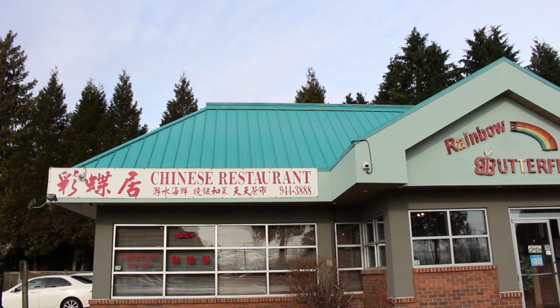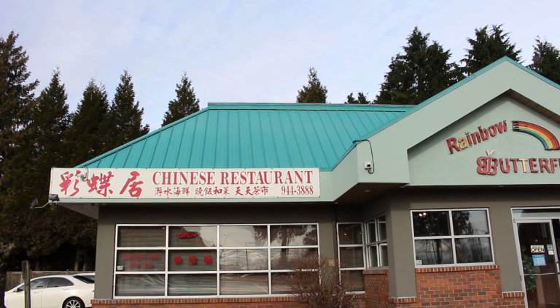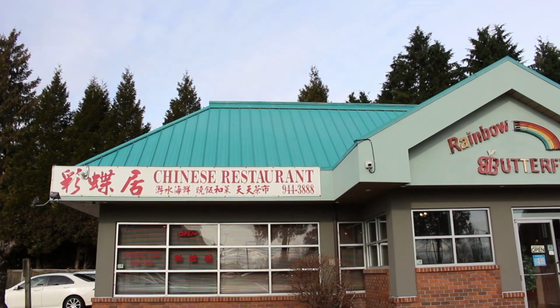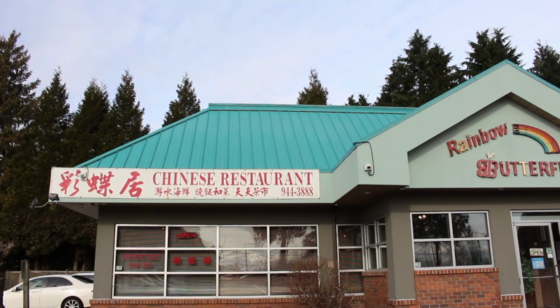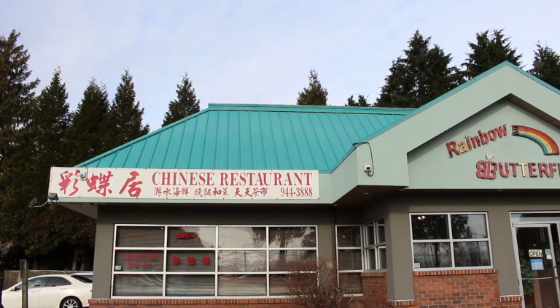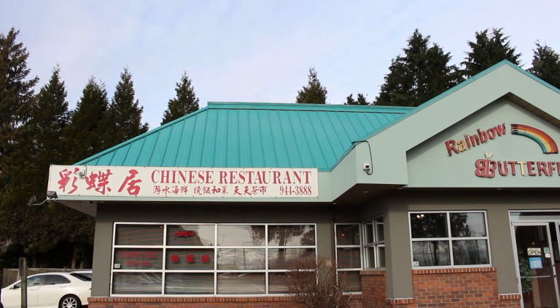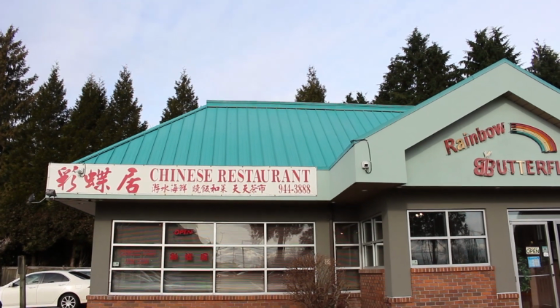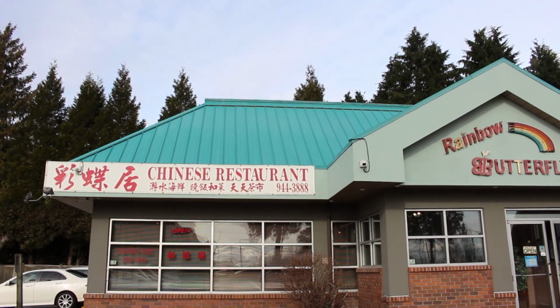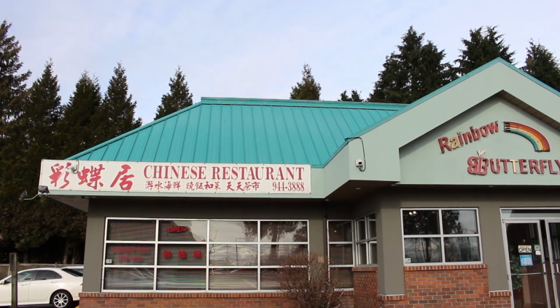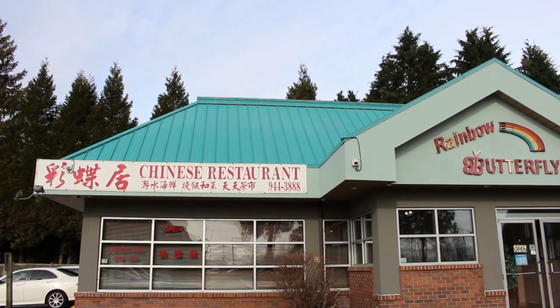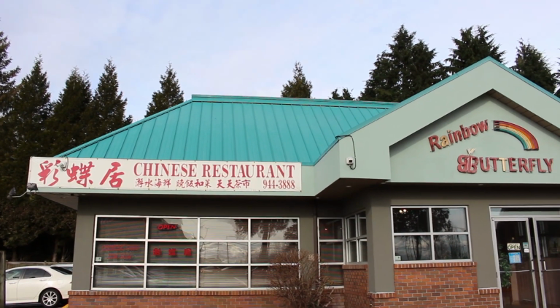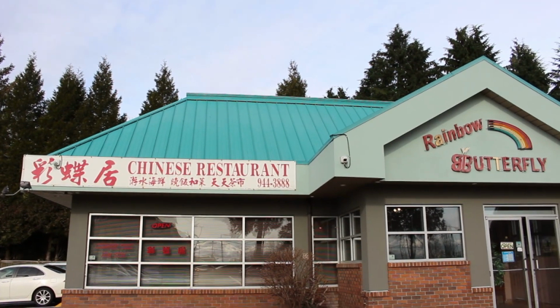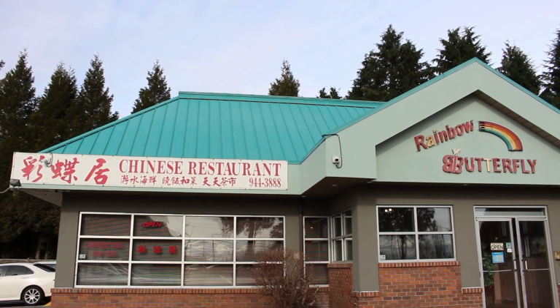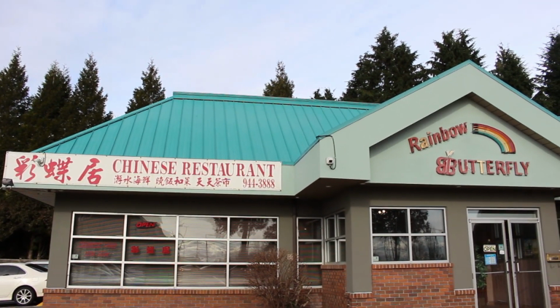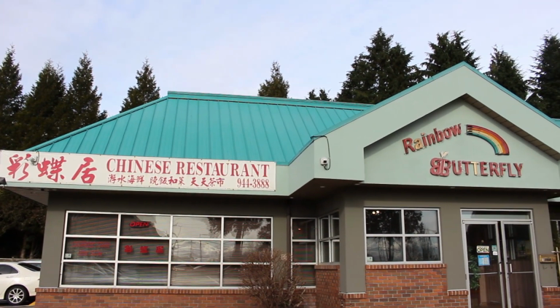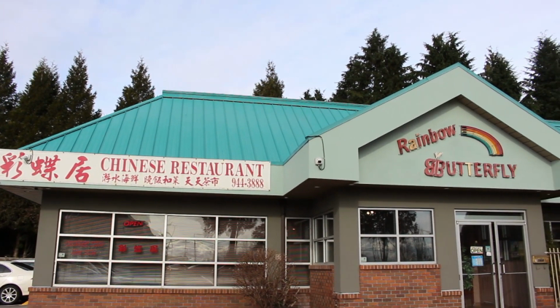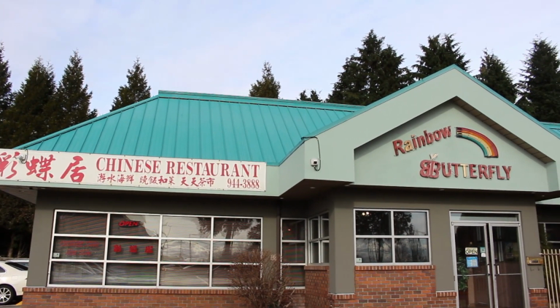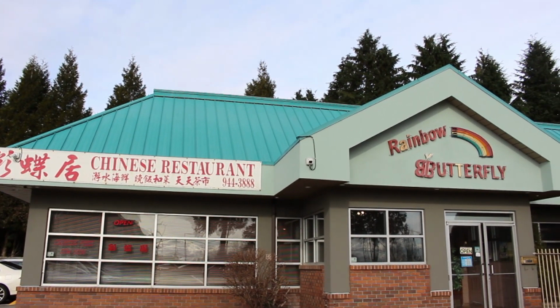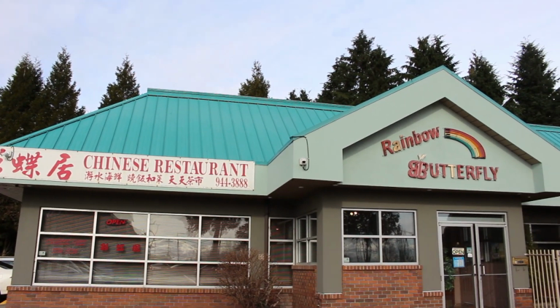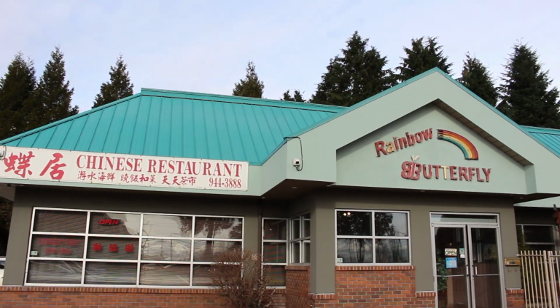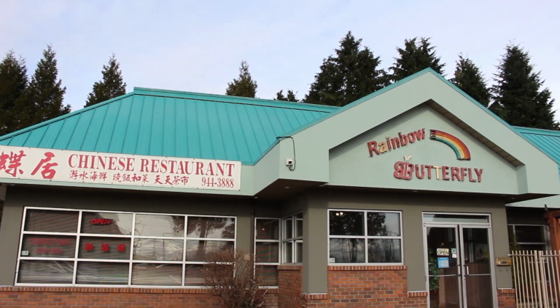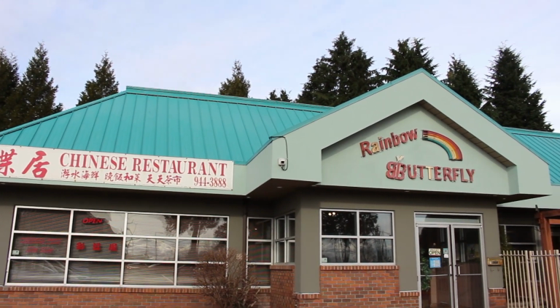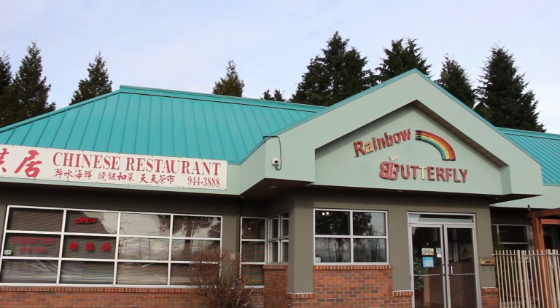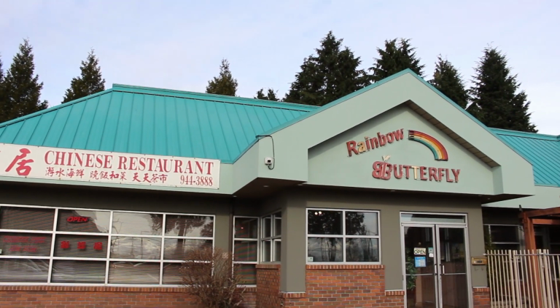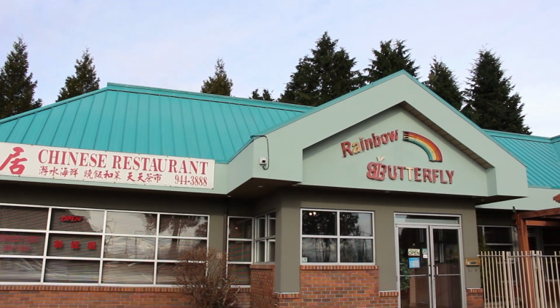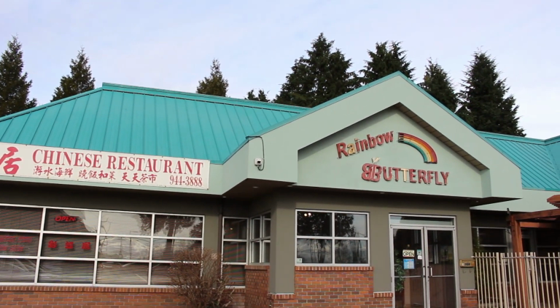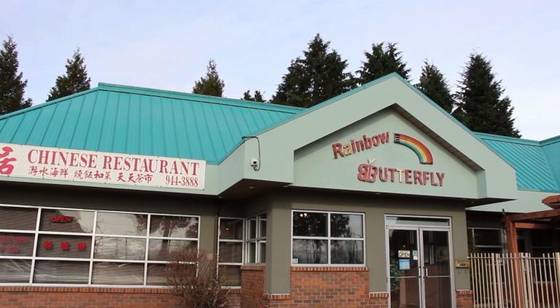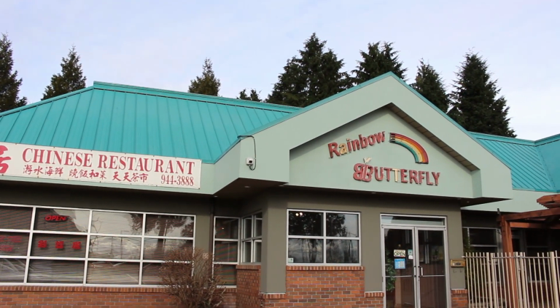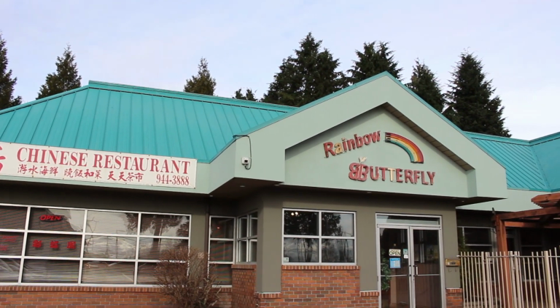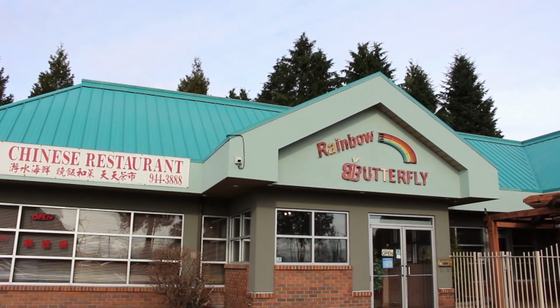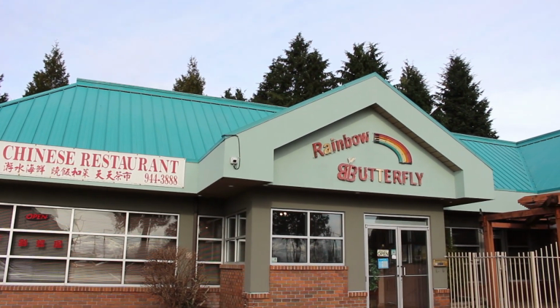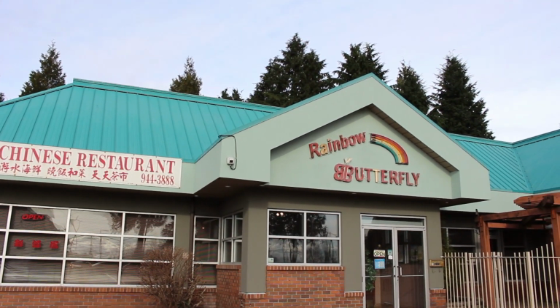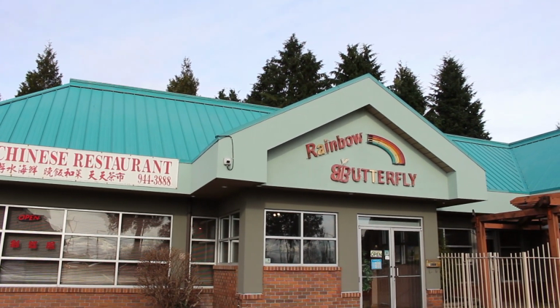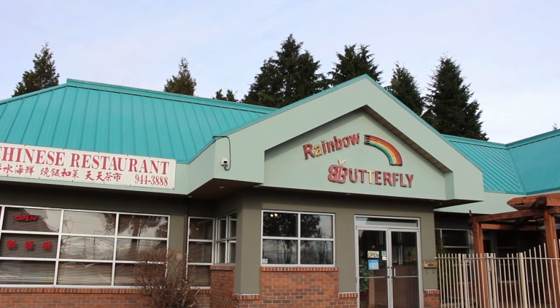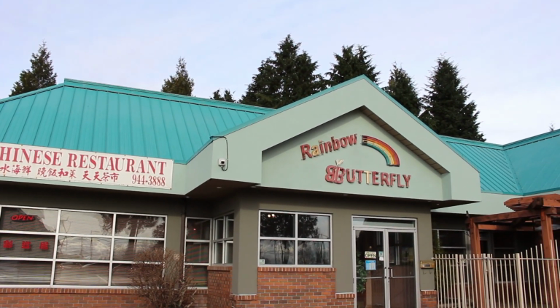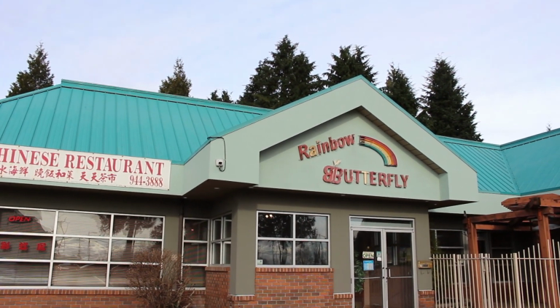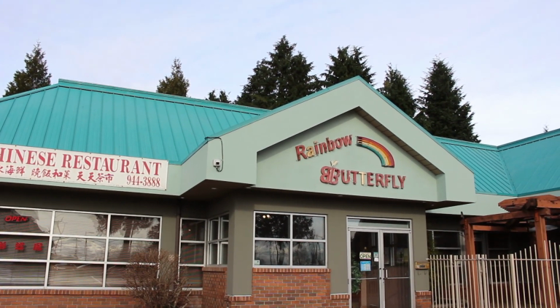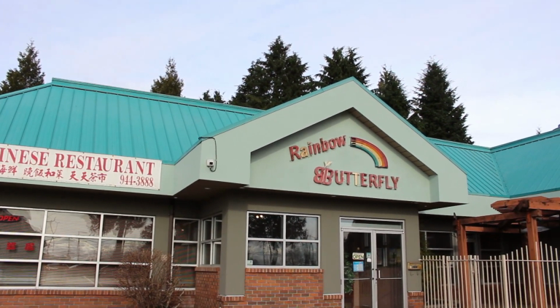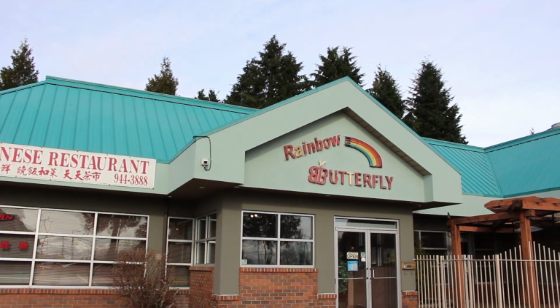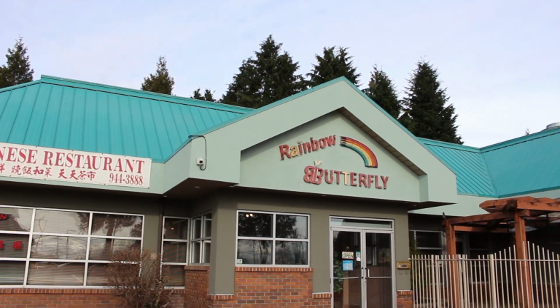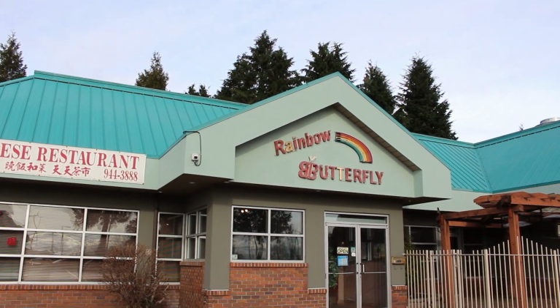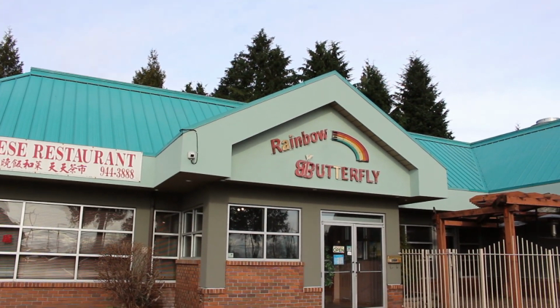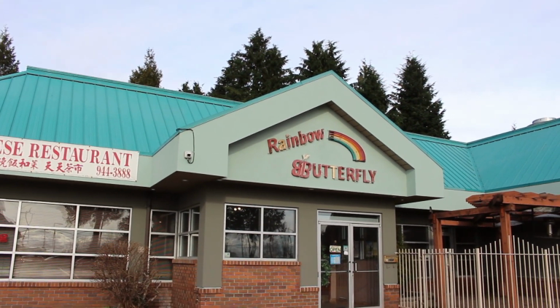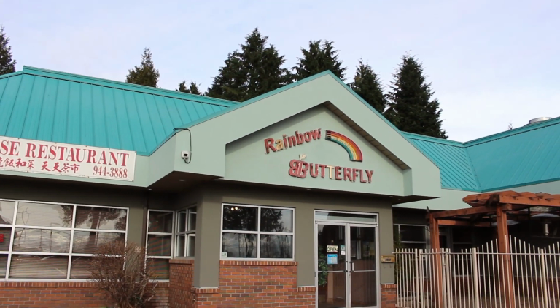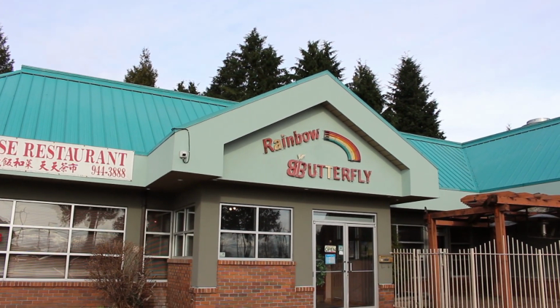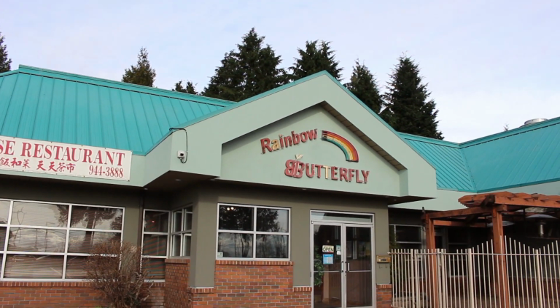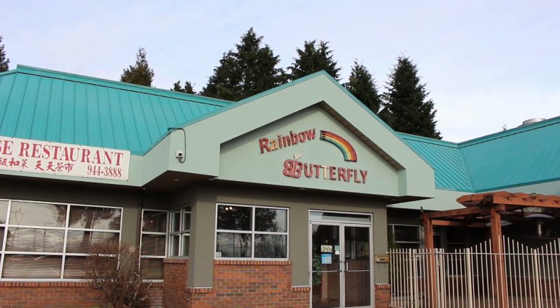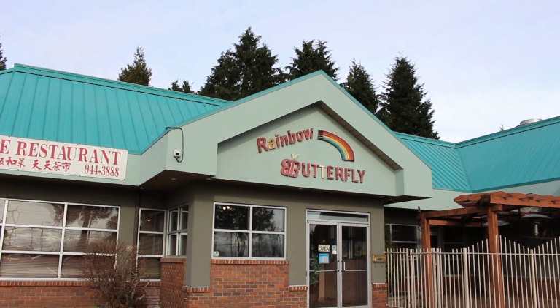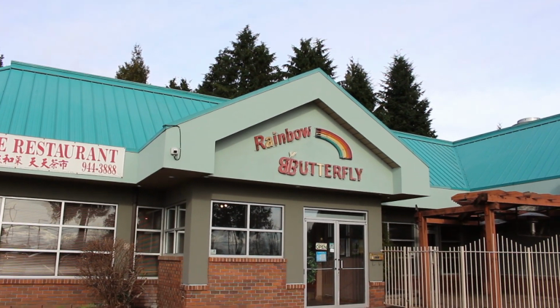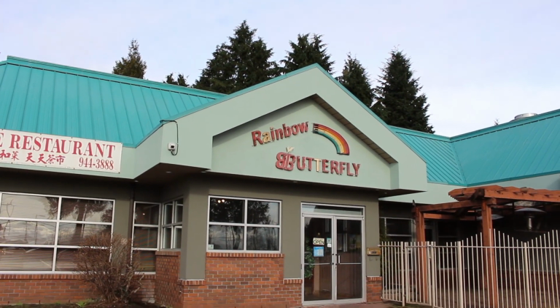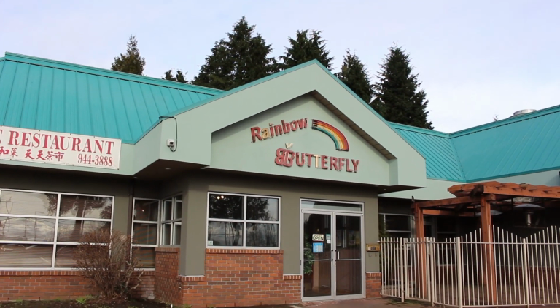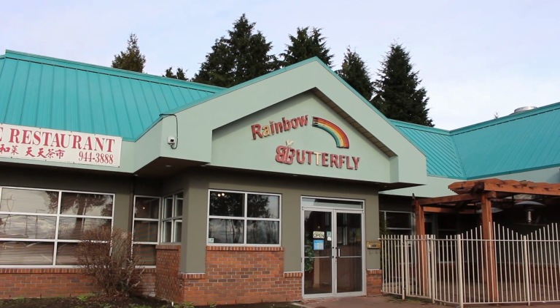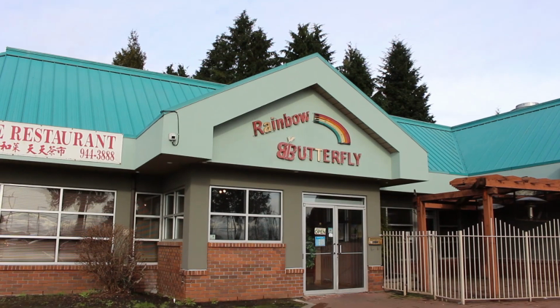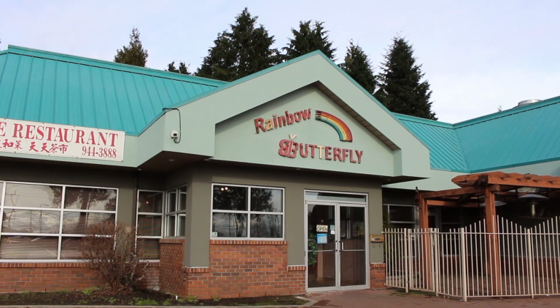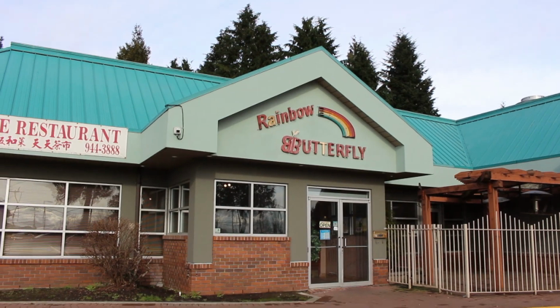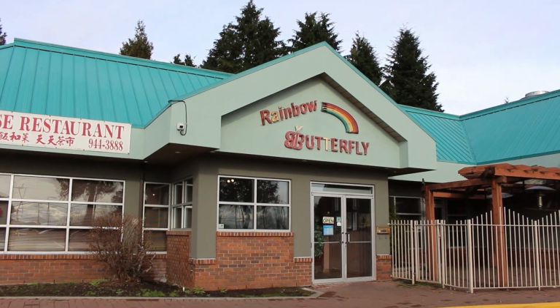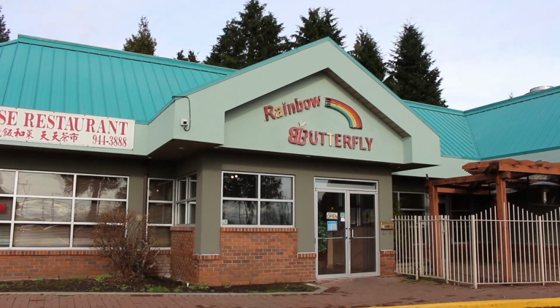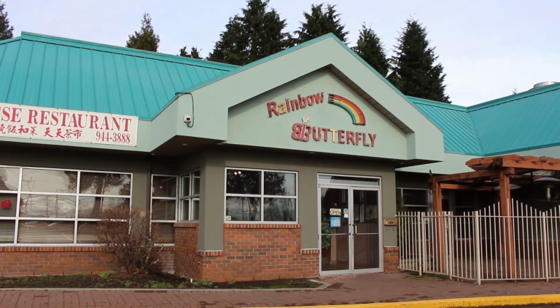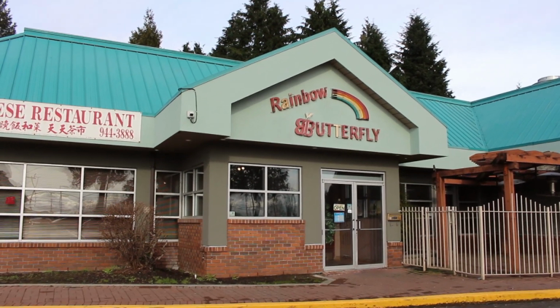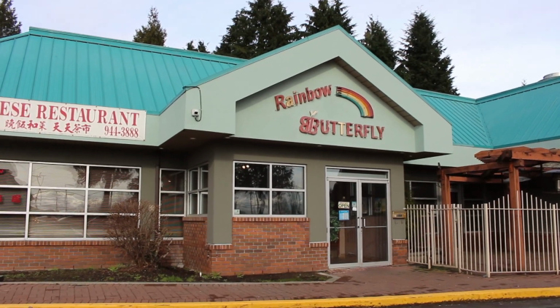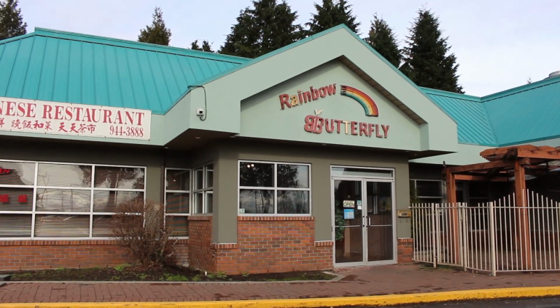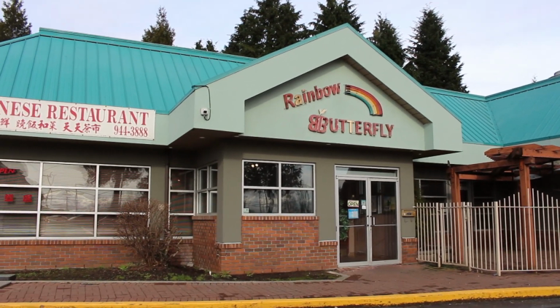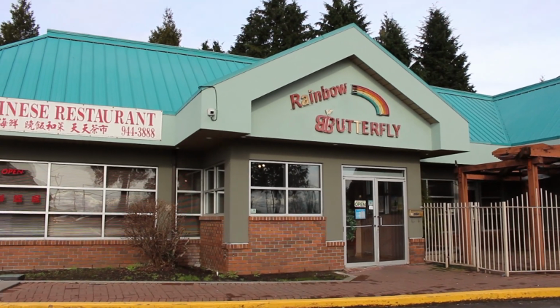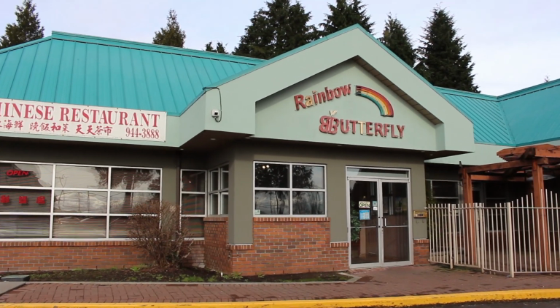I'm at Rainbow Butterfly Chinese restaurant for Dim Sum in Port Coquitlam. Let's go on a food adventure.